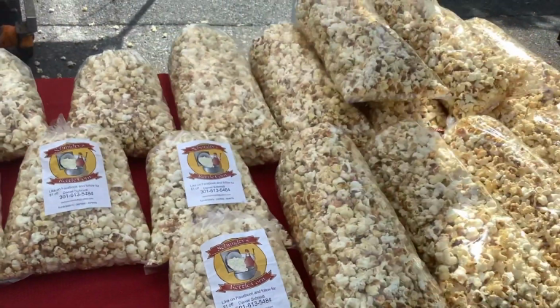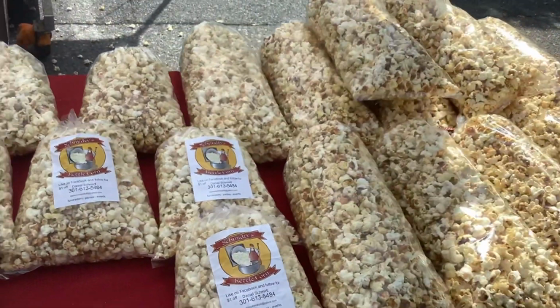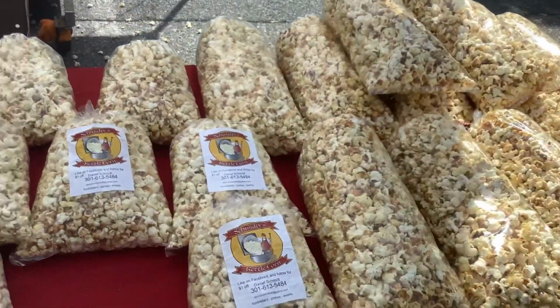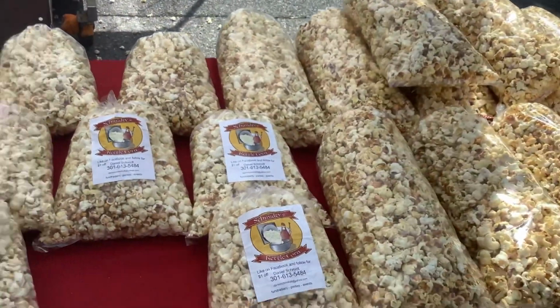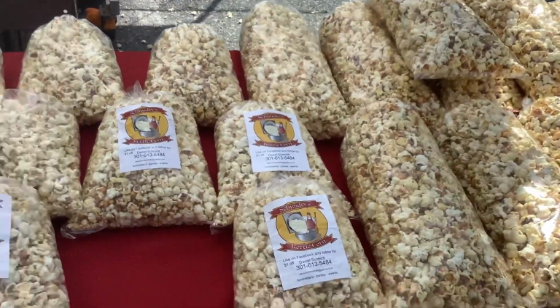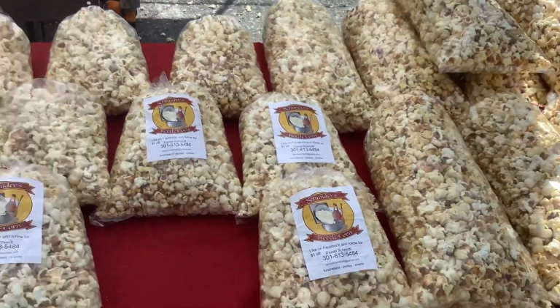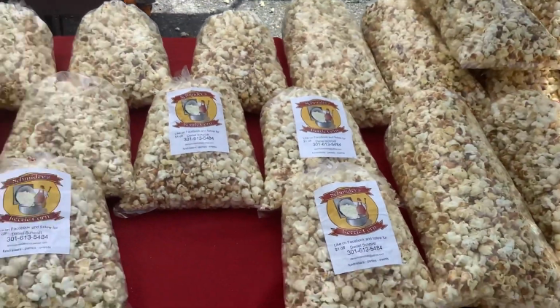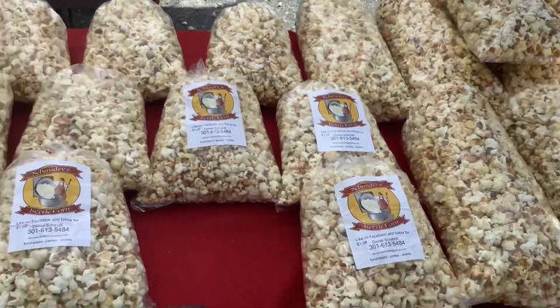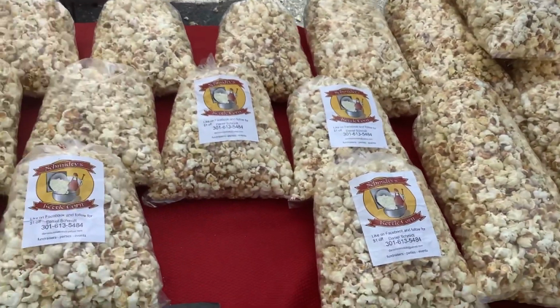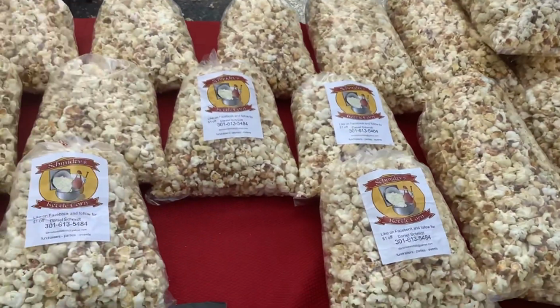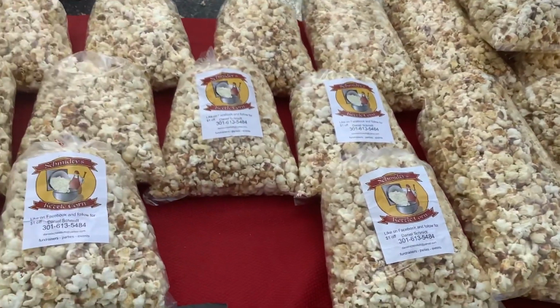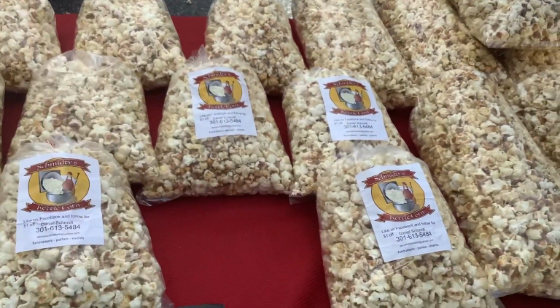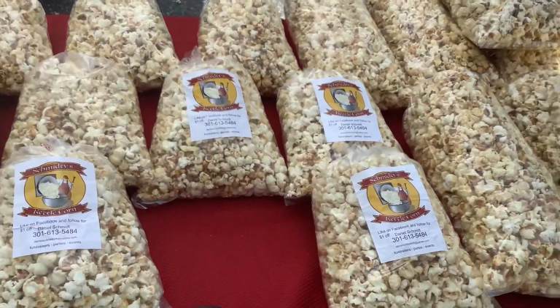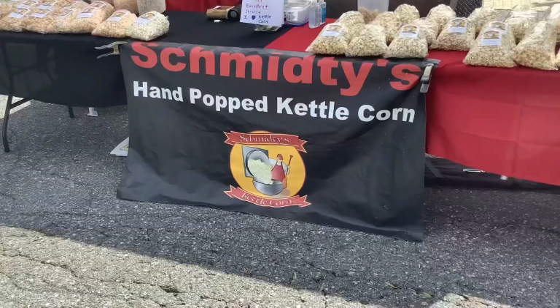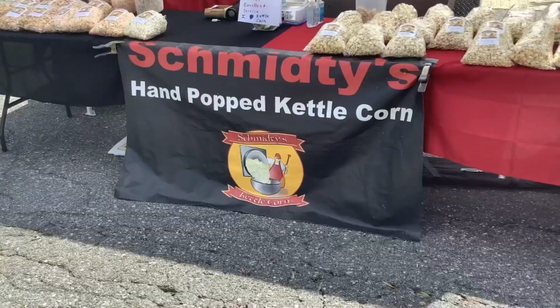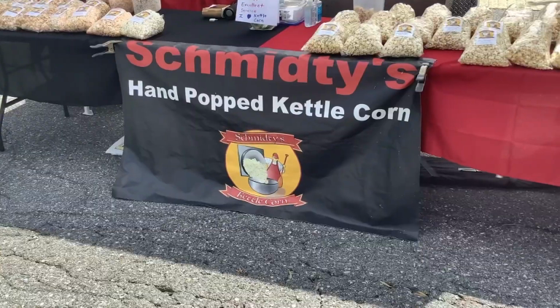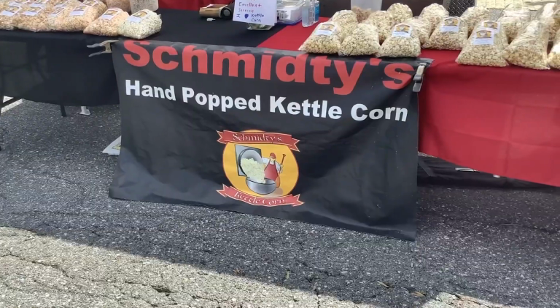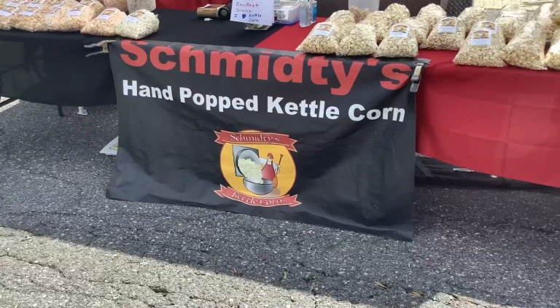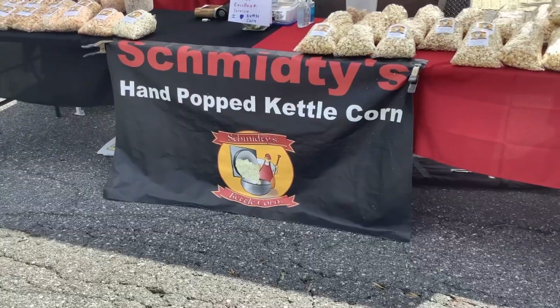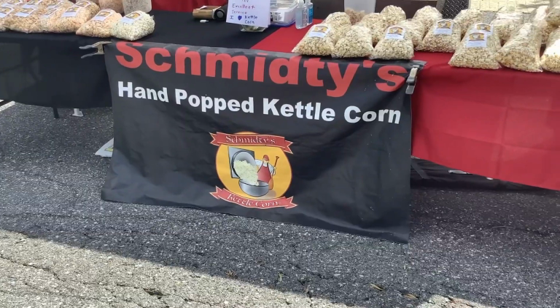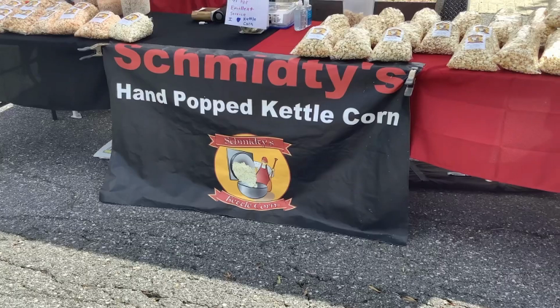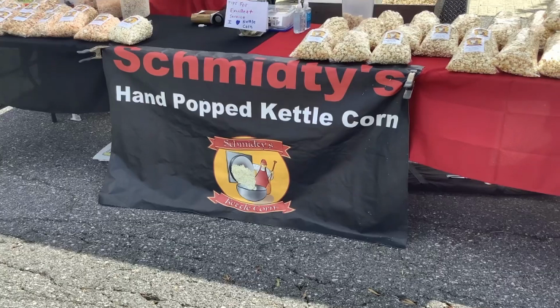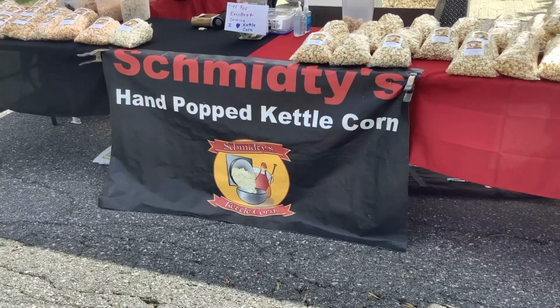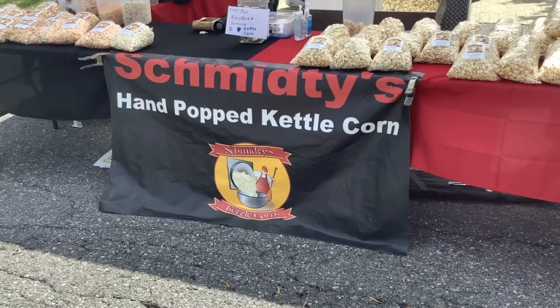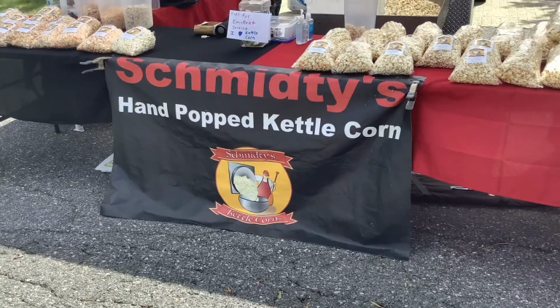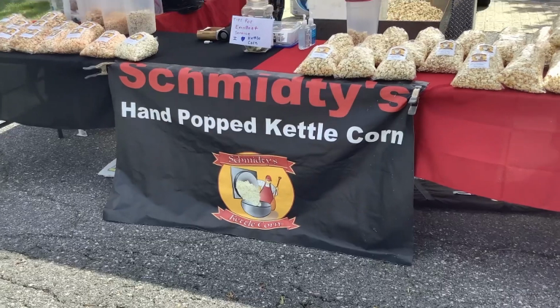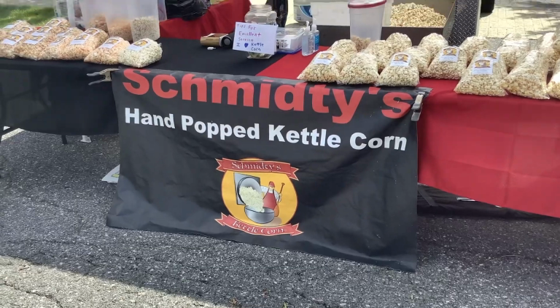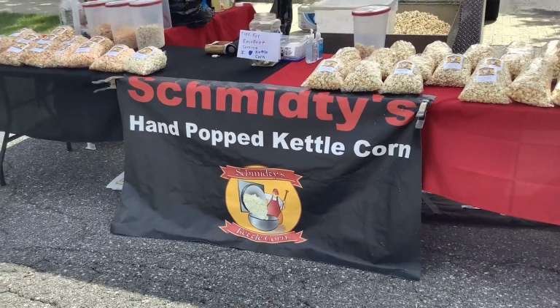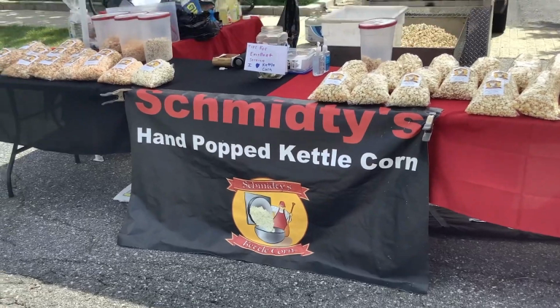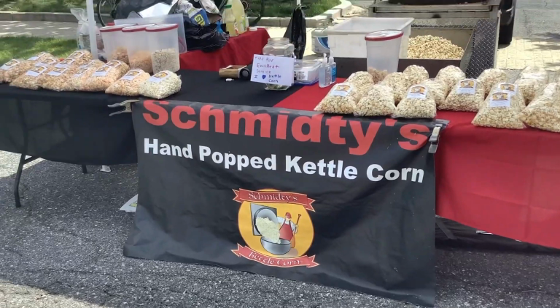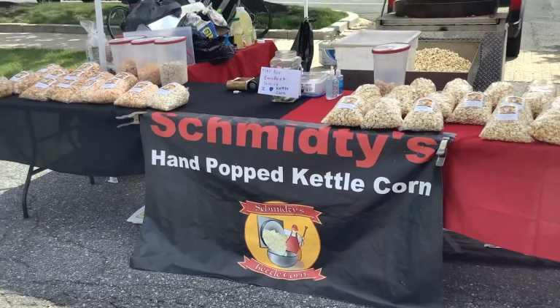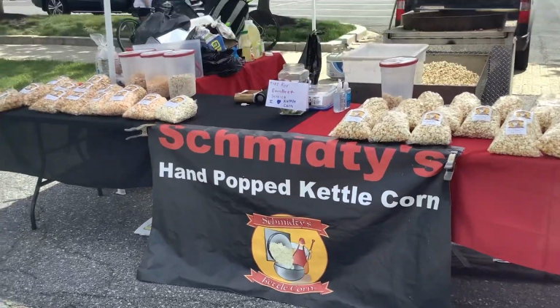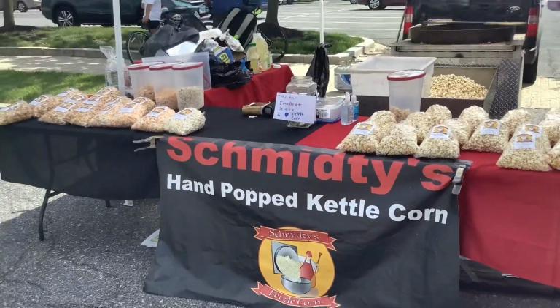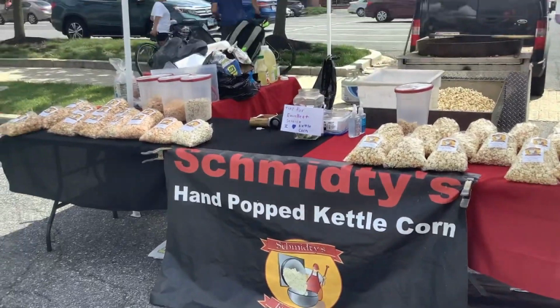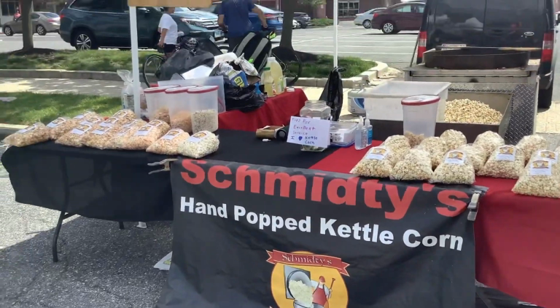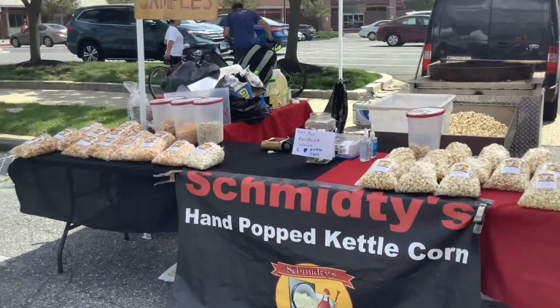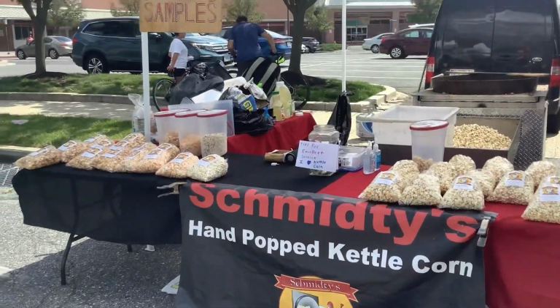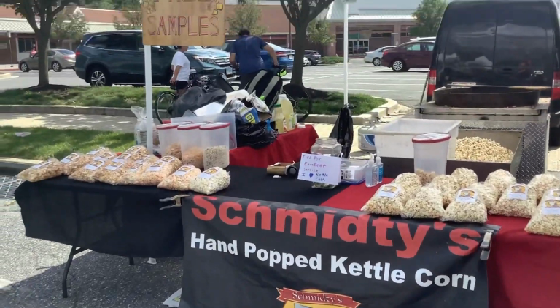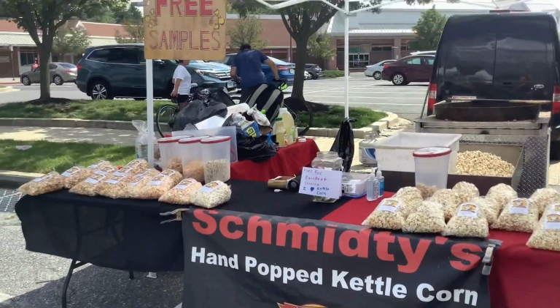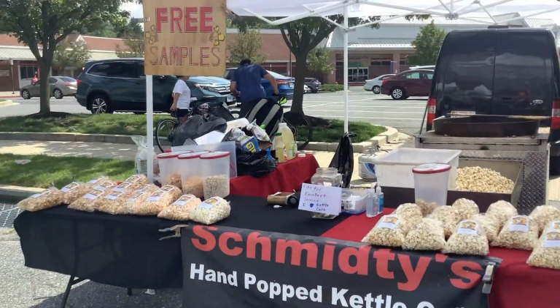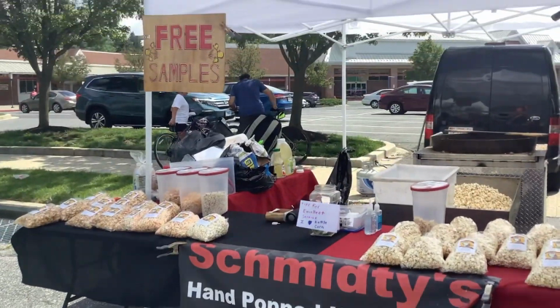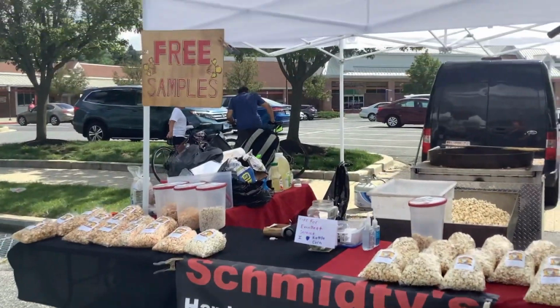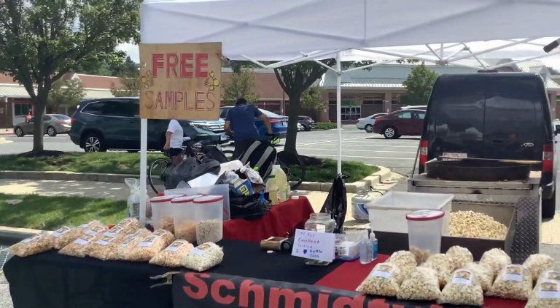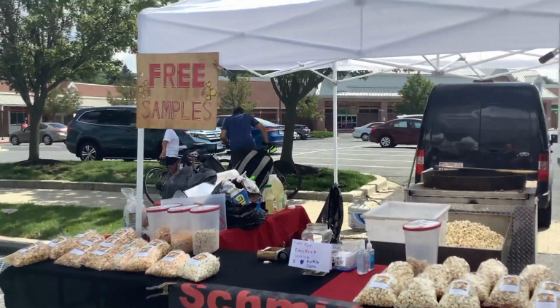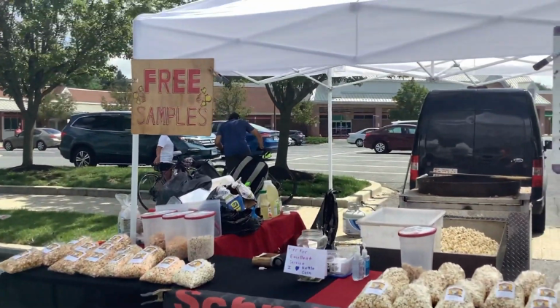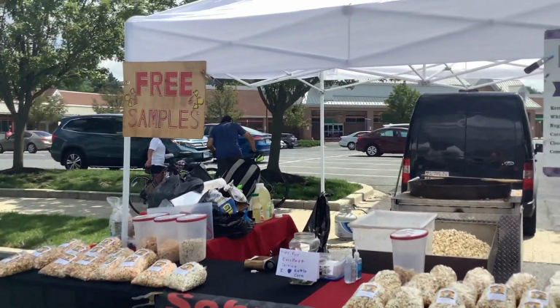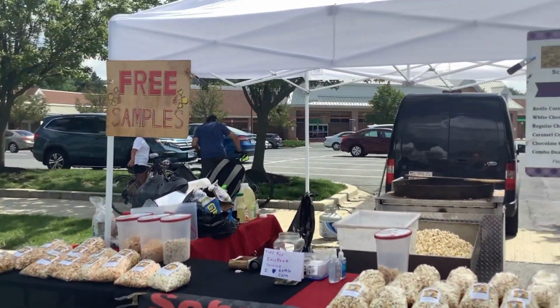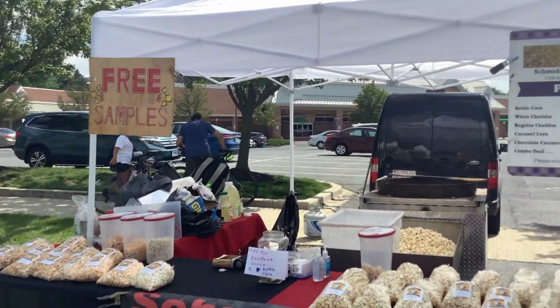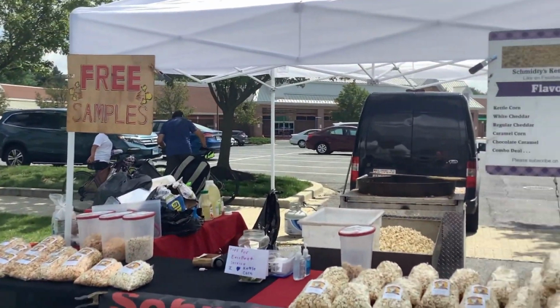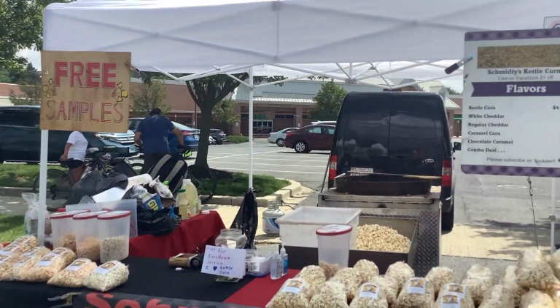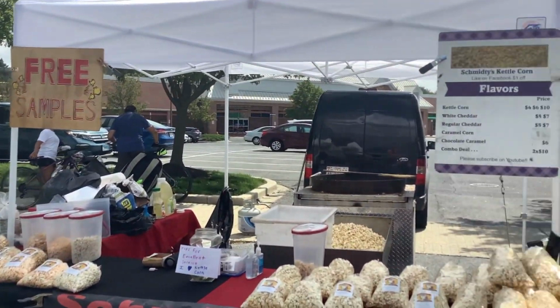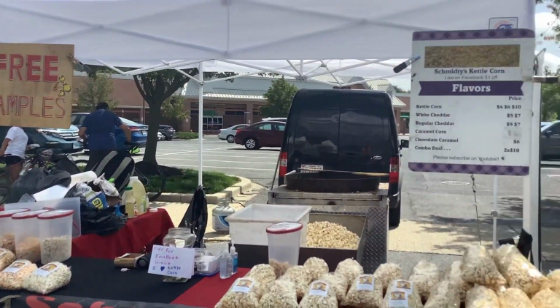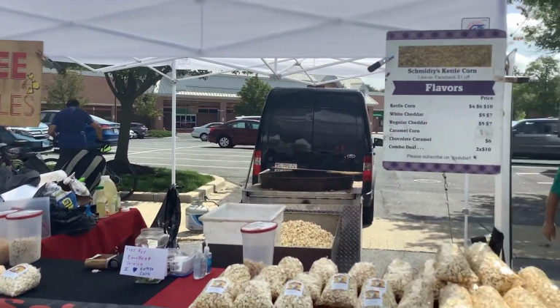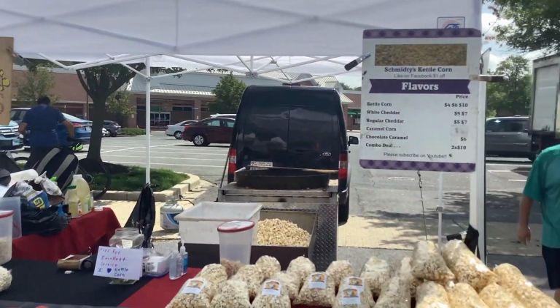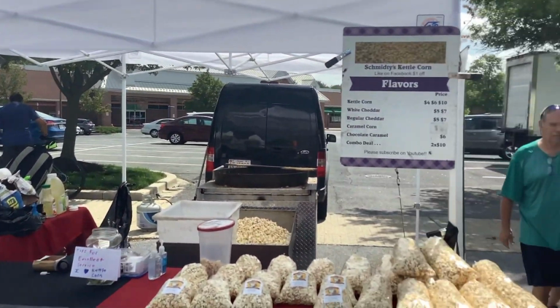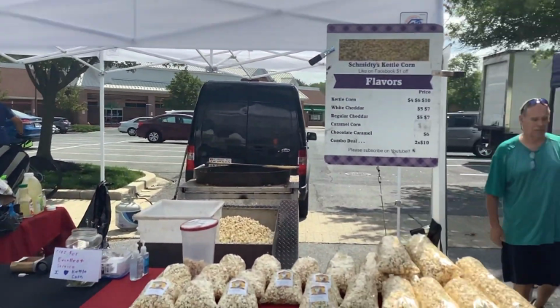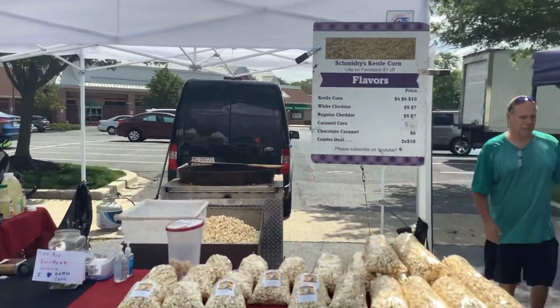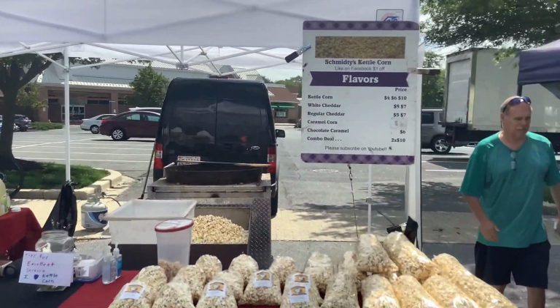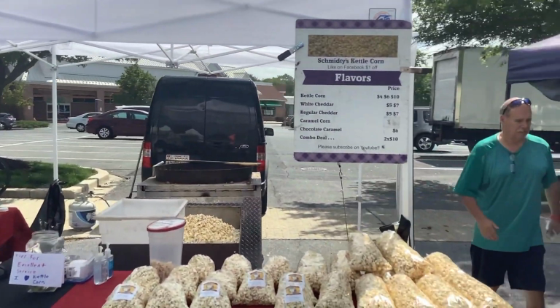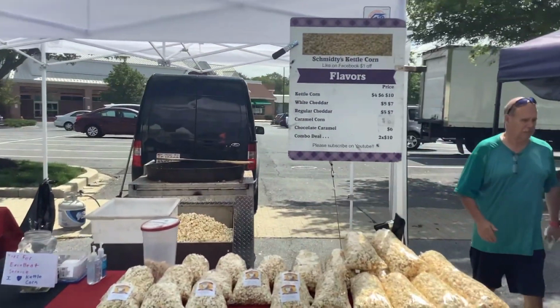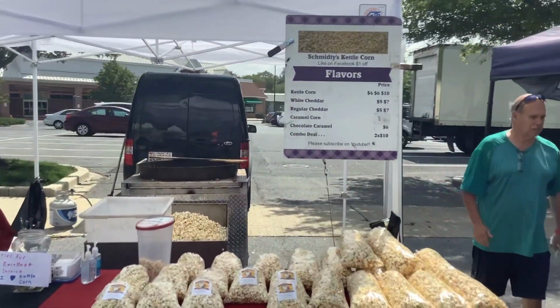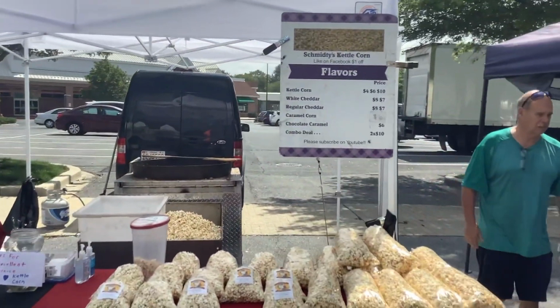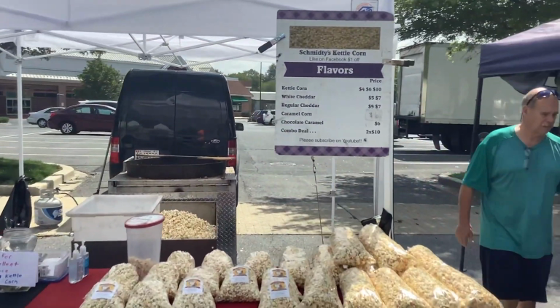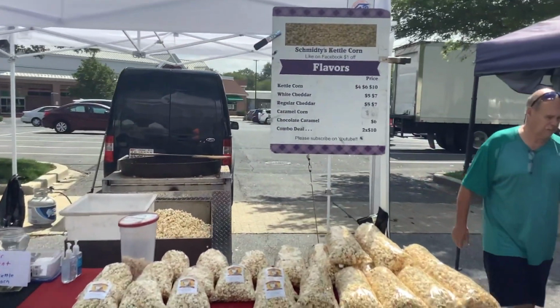I've even had a few $20 sales. That always helps your bottom line at the end of the day.